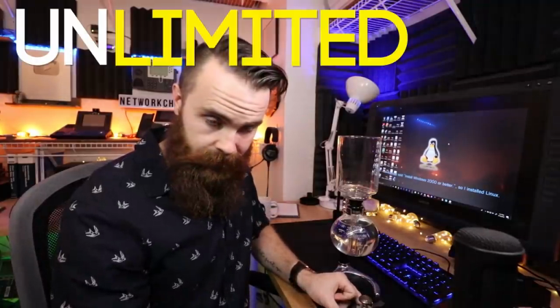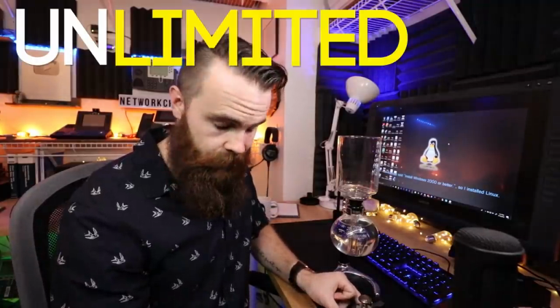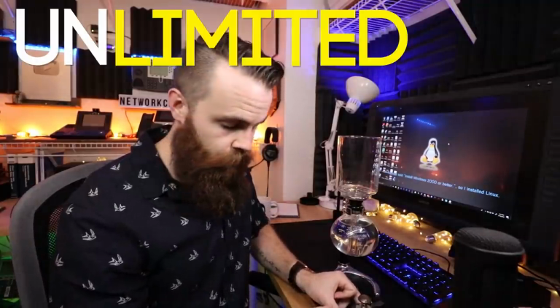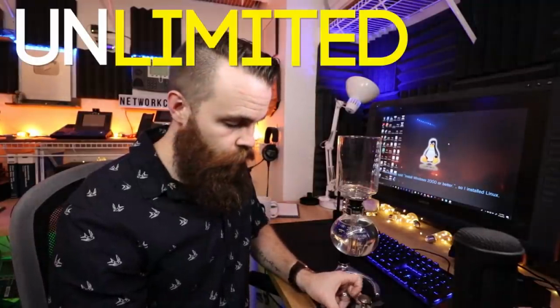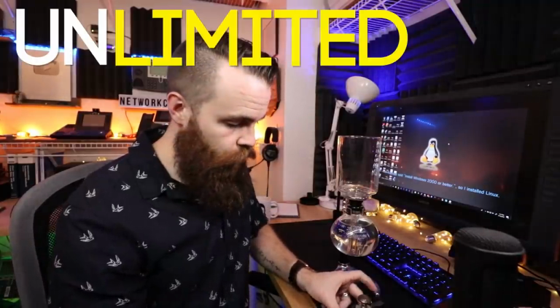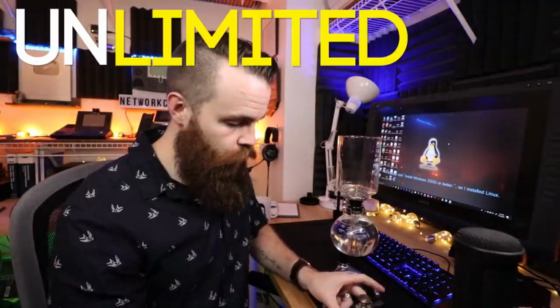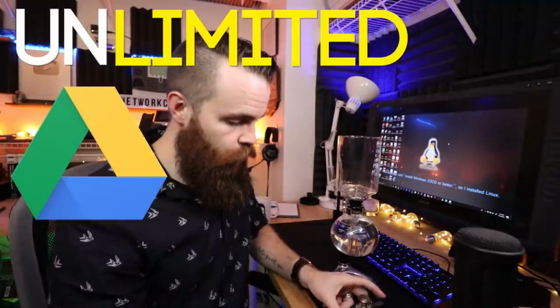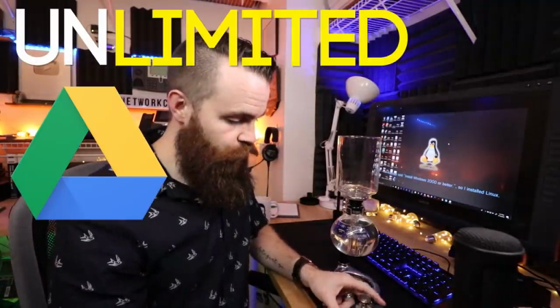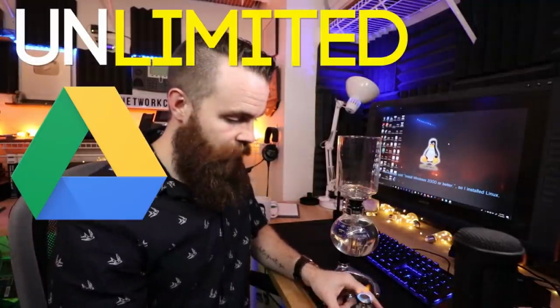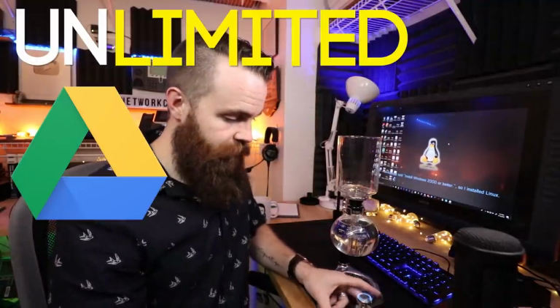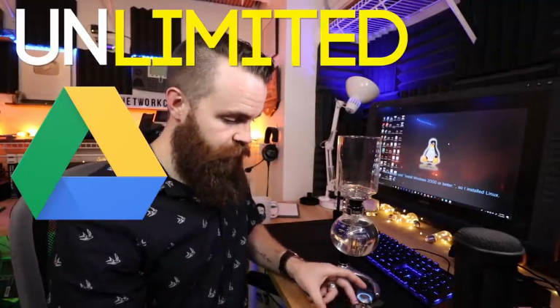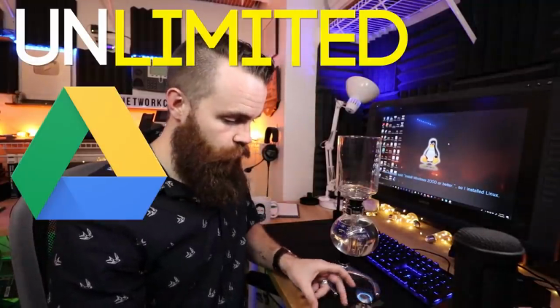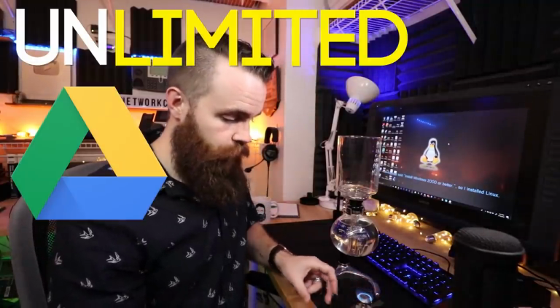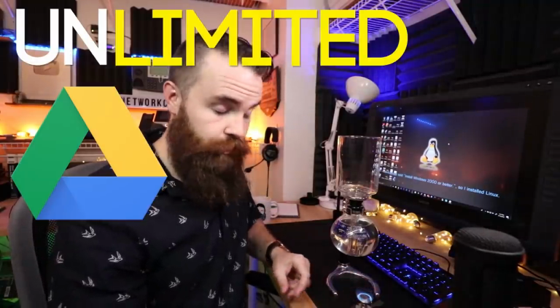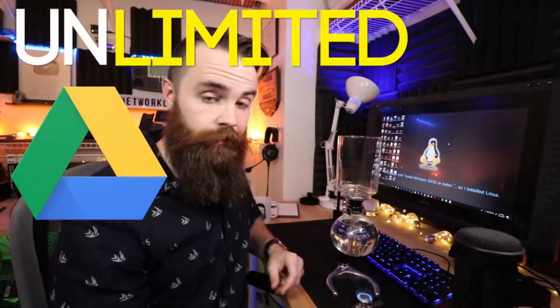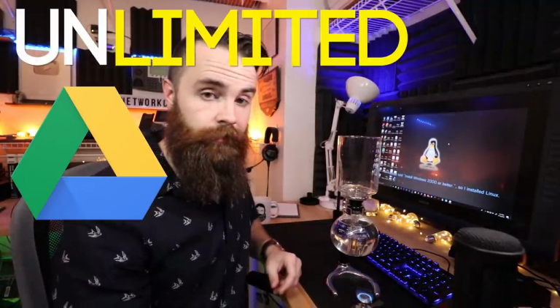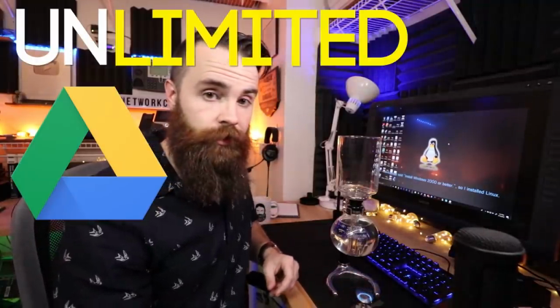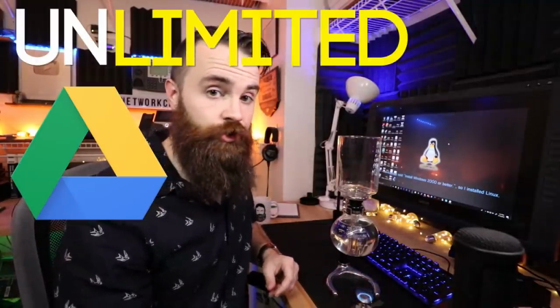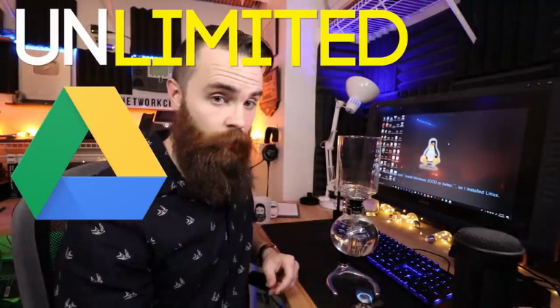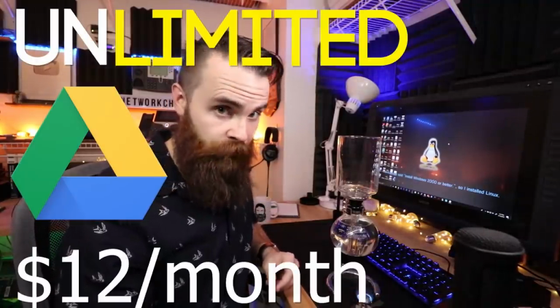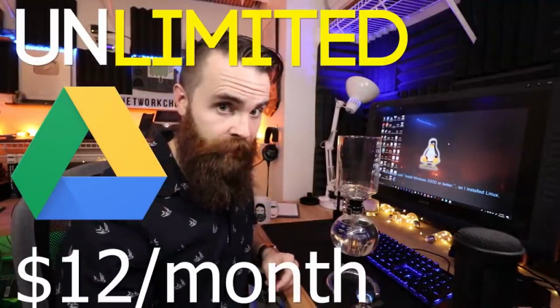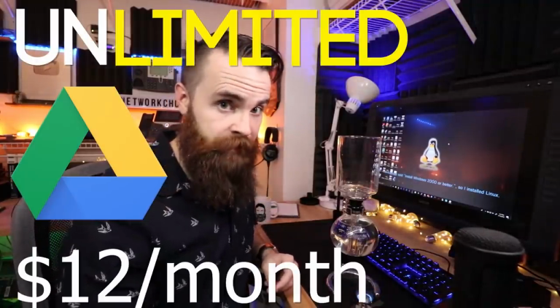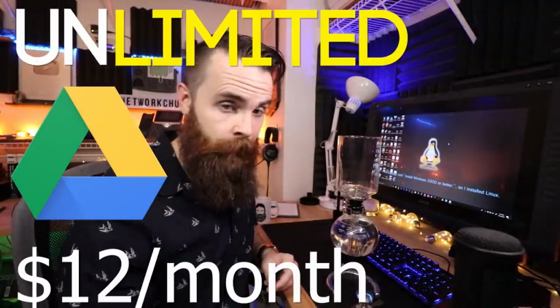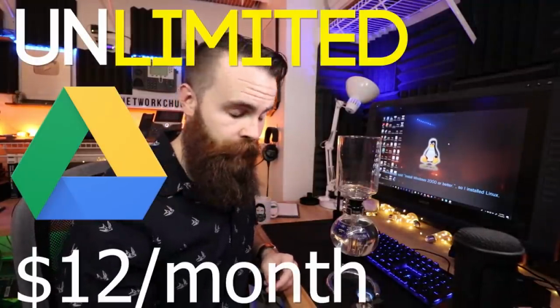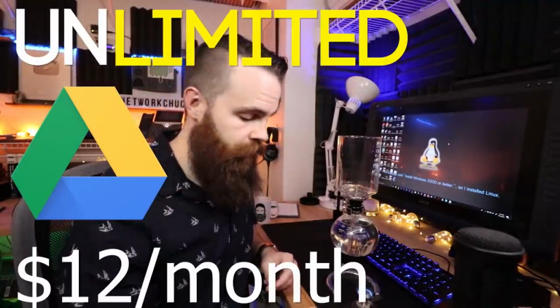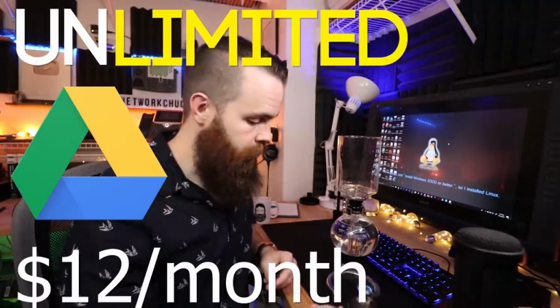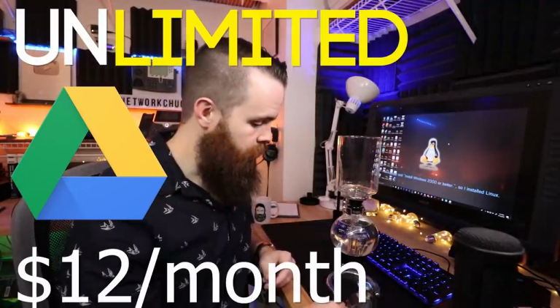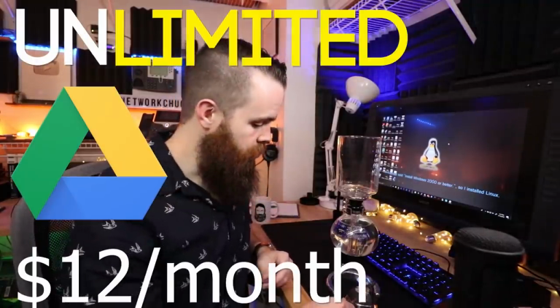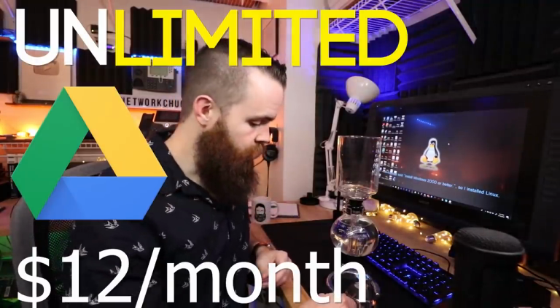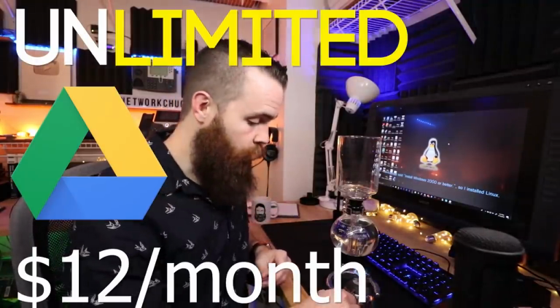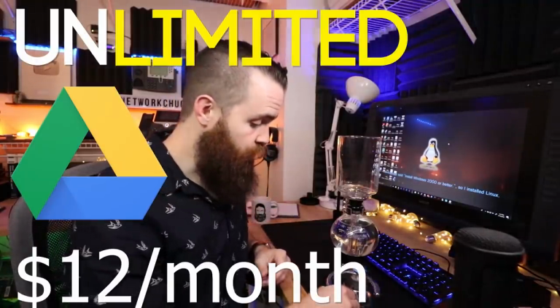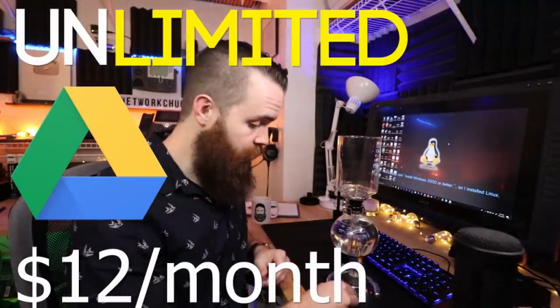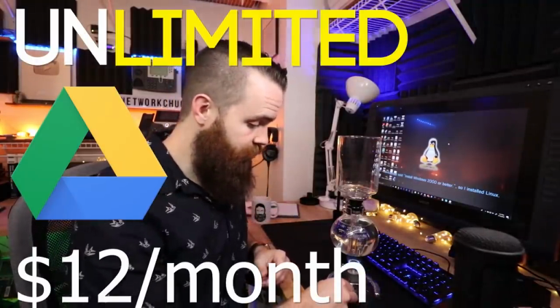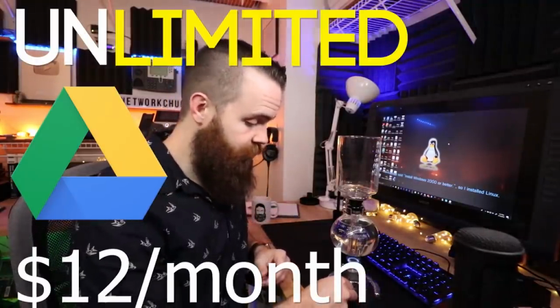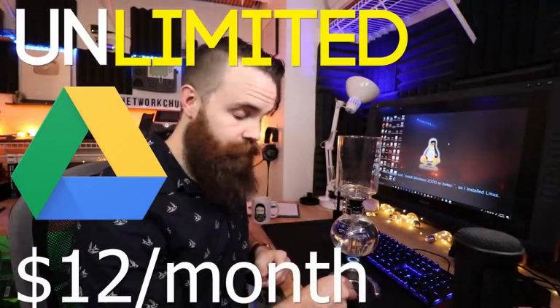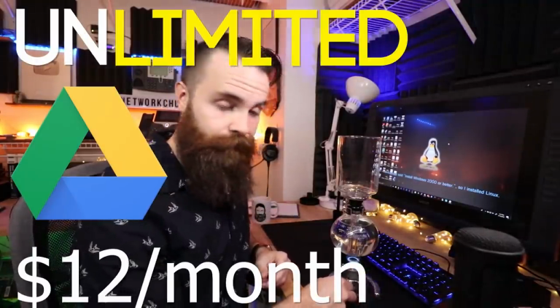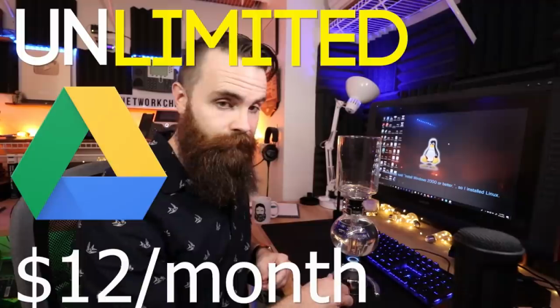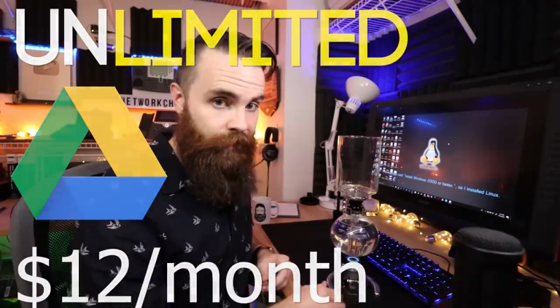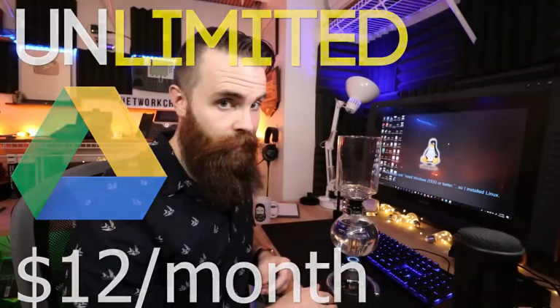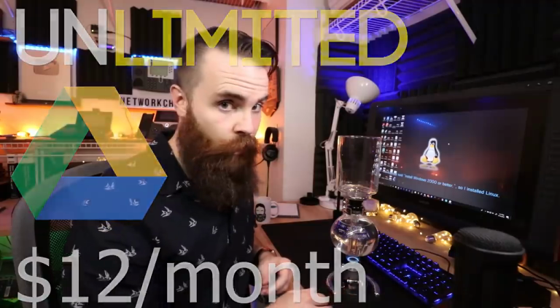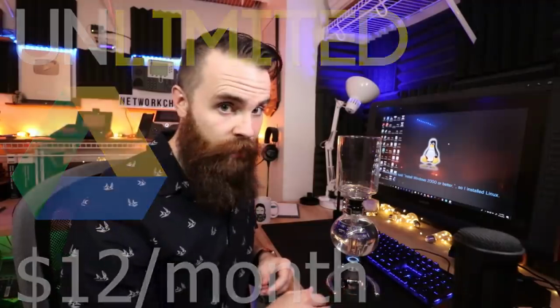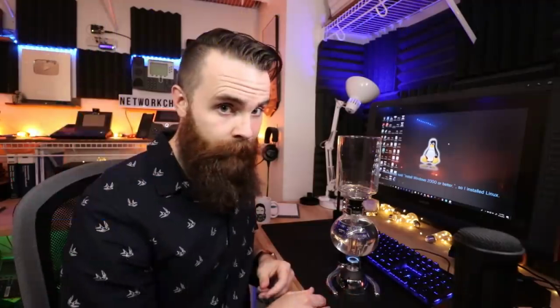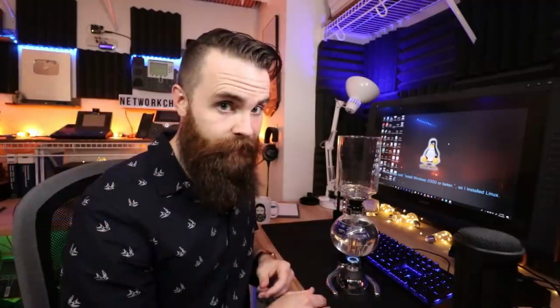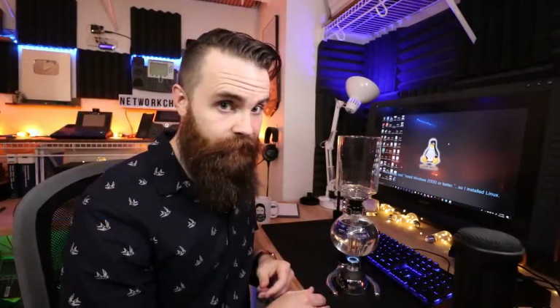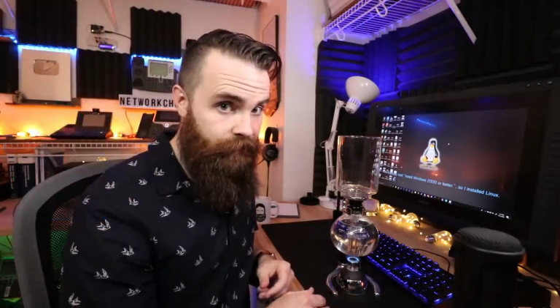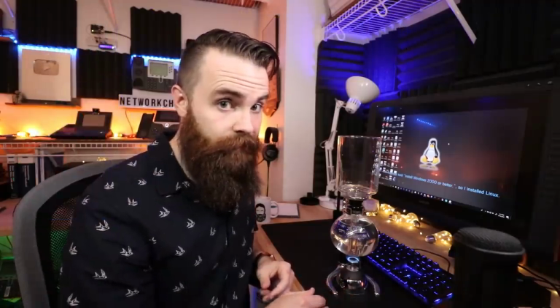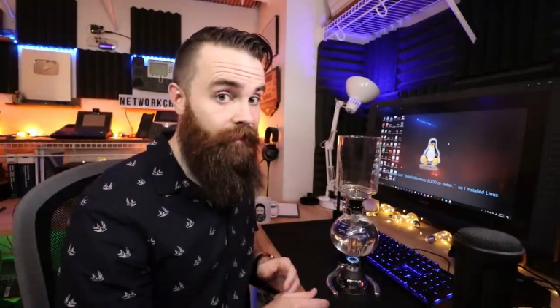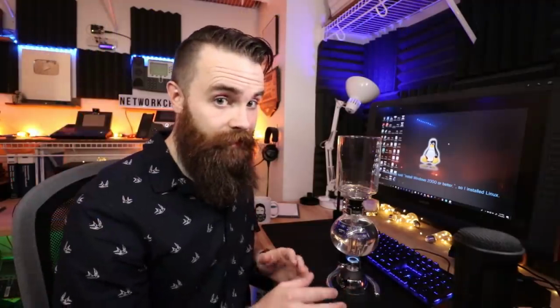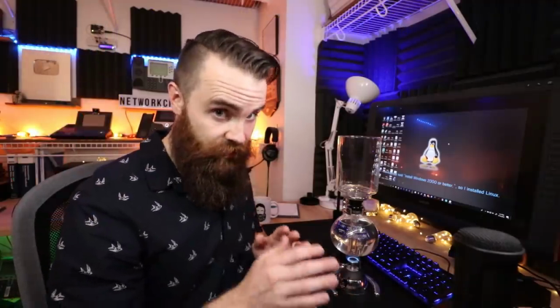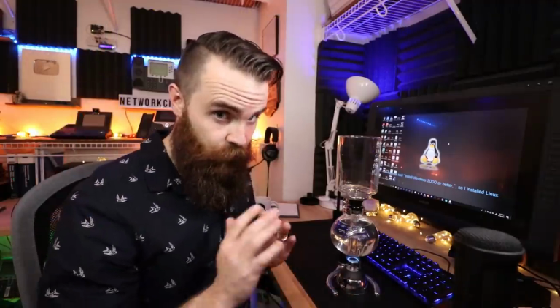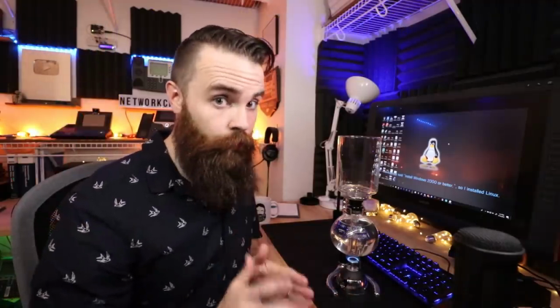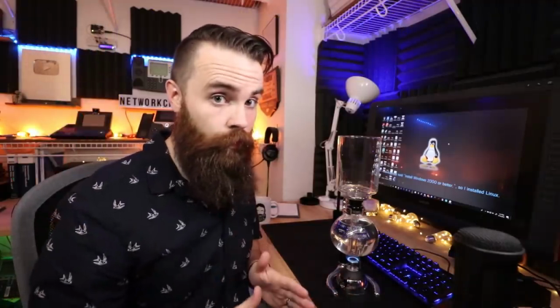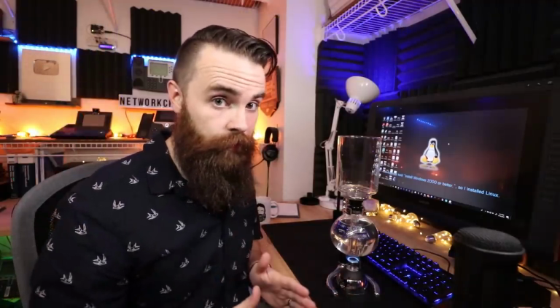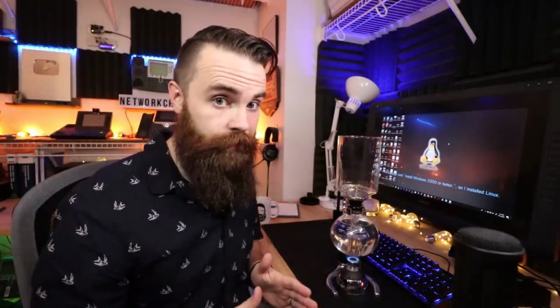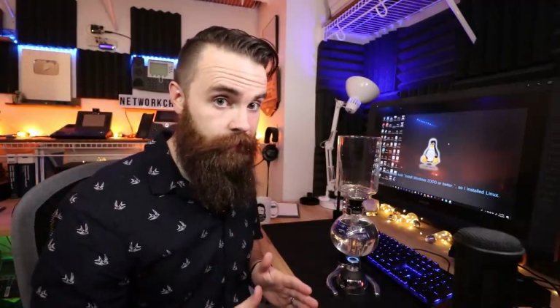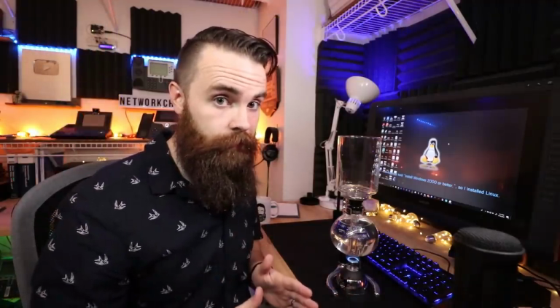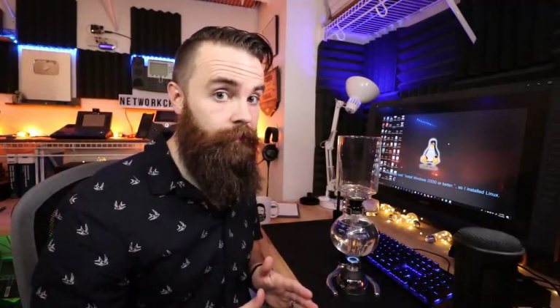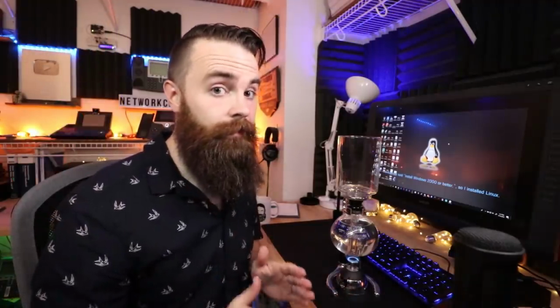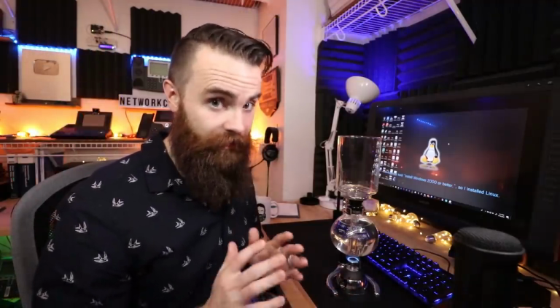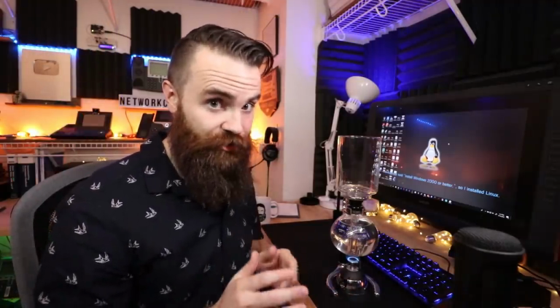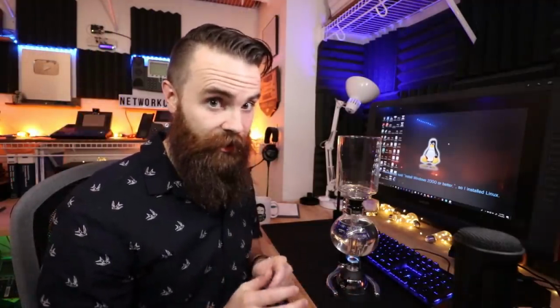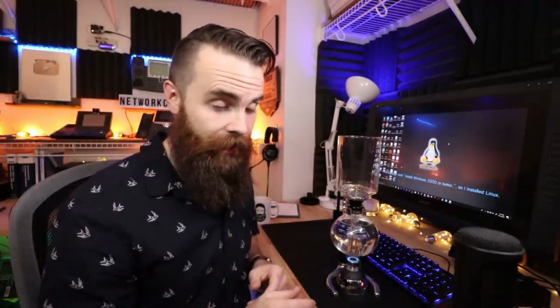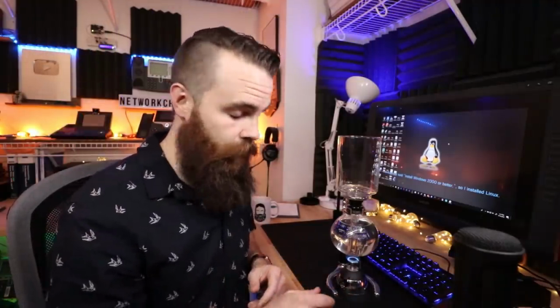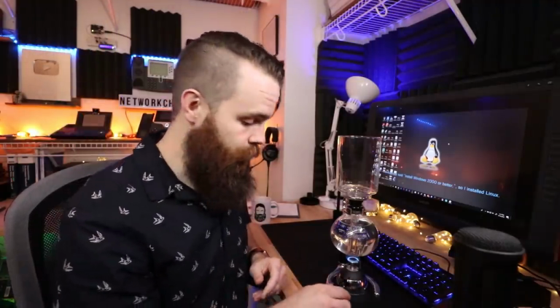Unlimited Google Drive storage, 12 bucks a month. No tricks, no gimmicks. This really works. Let's check it out.